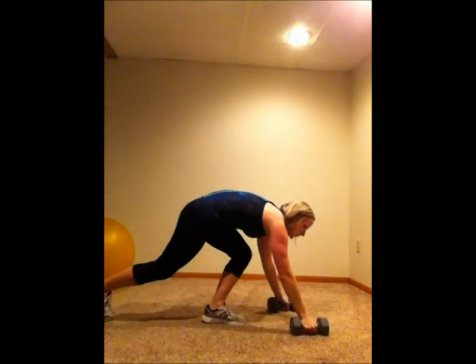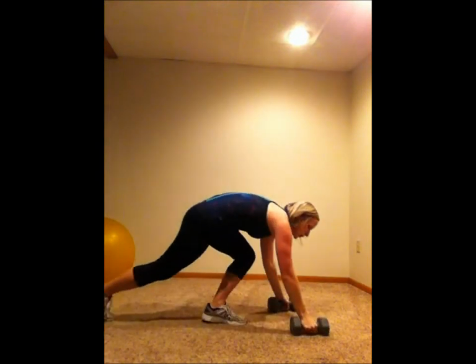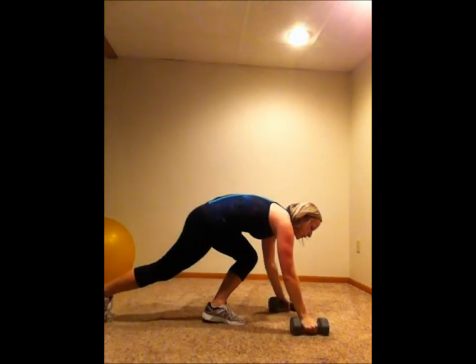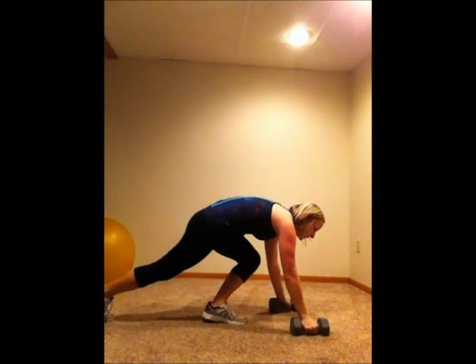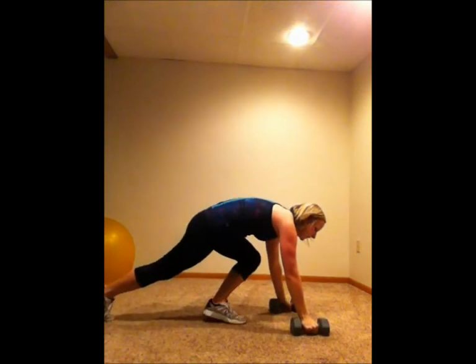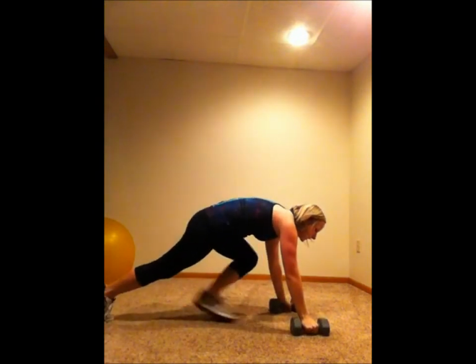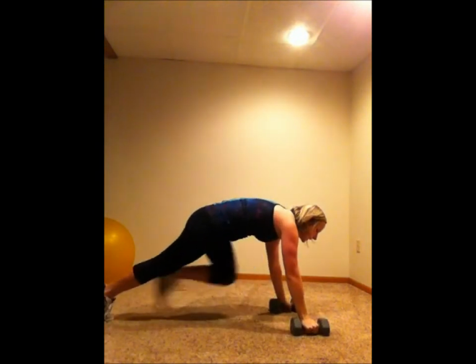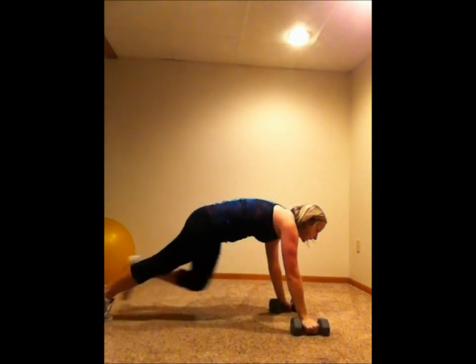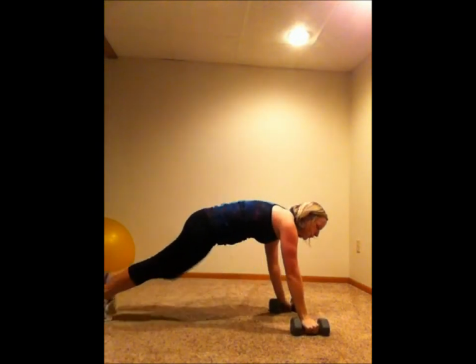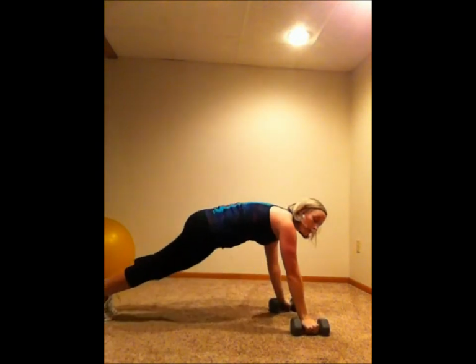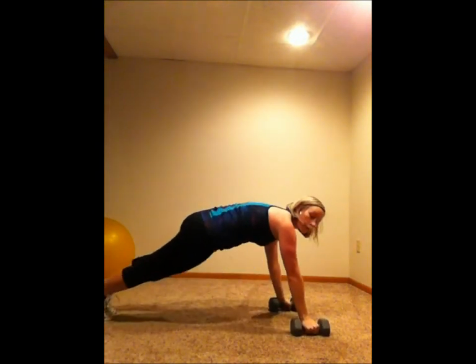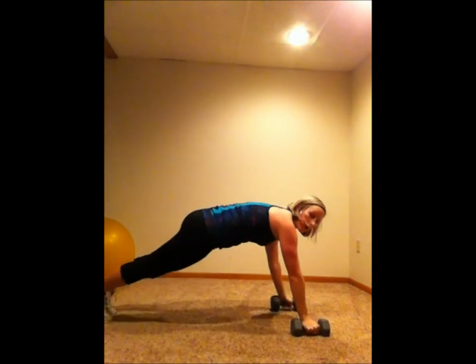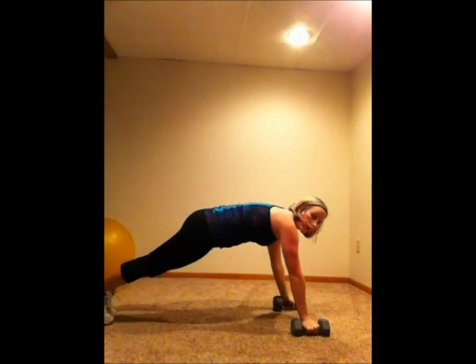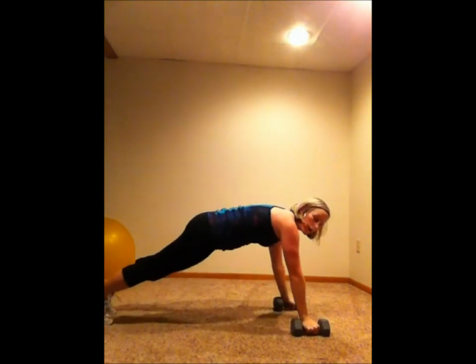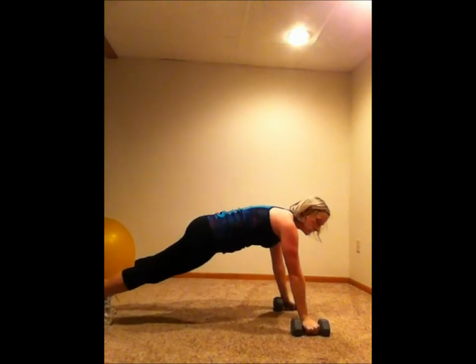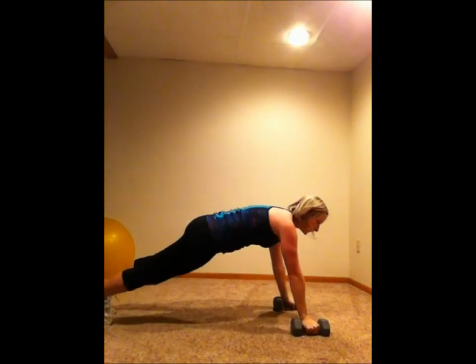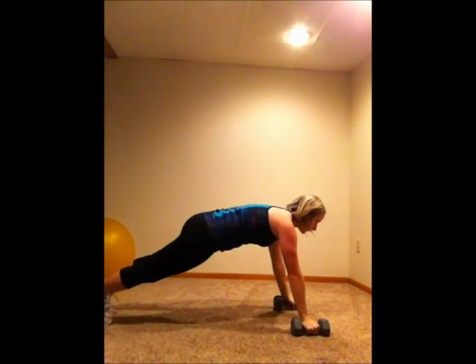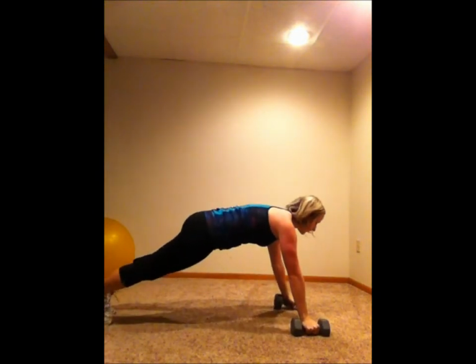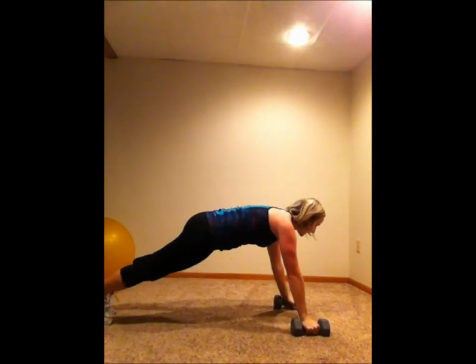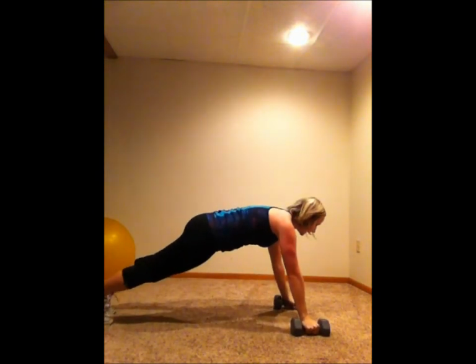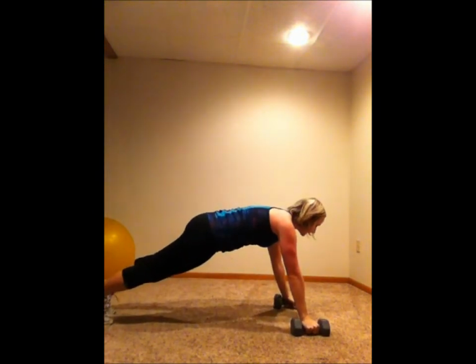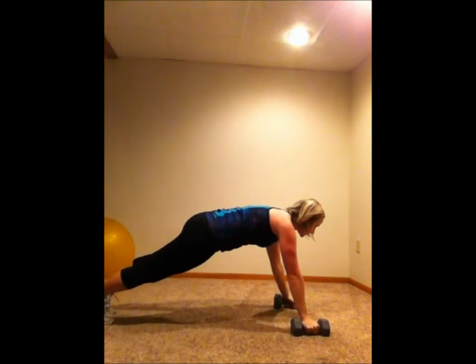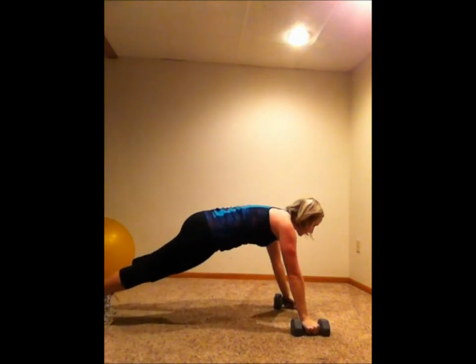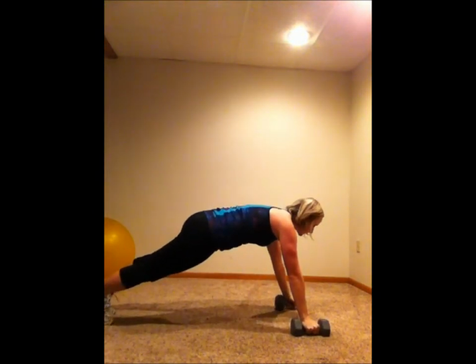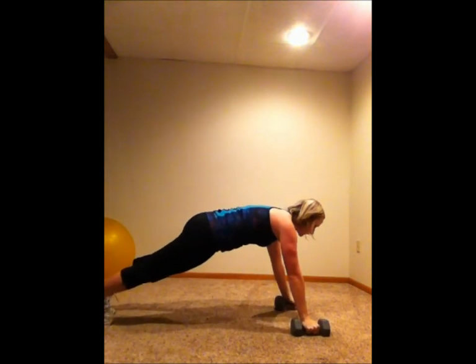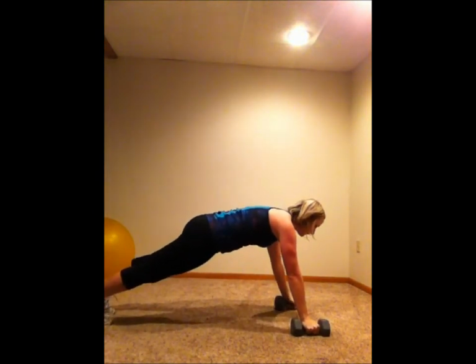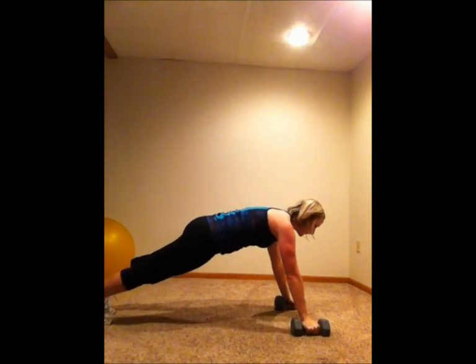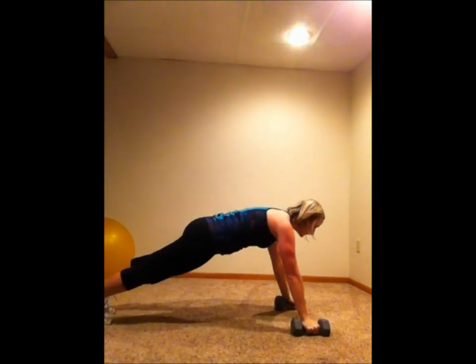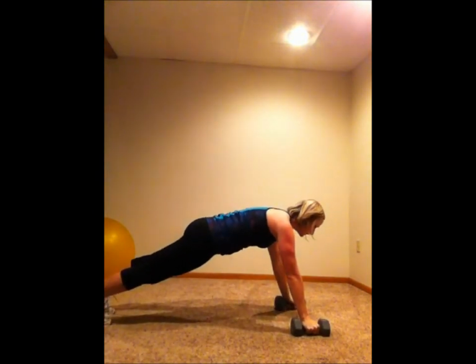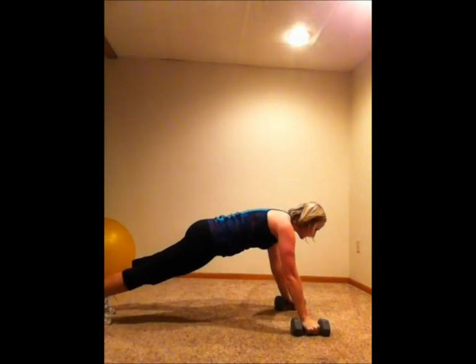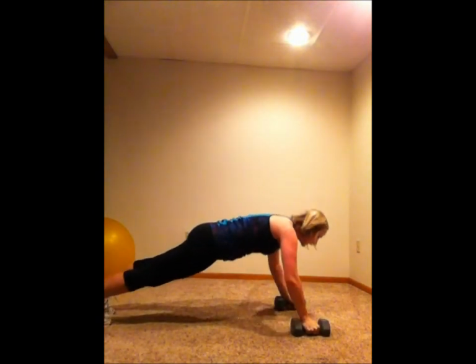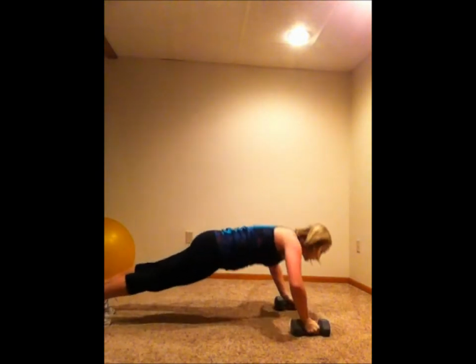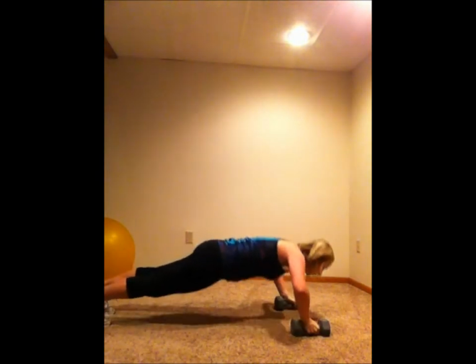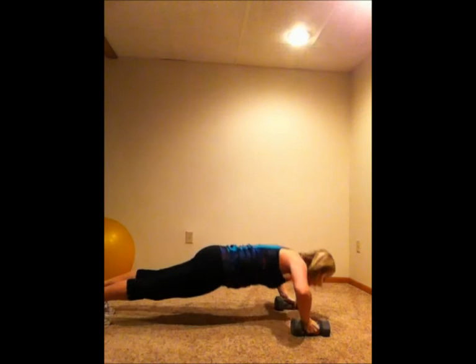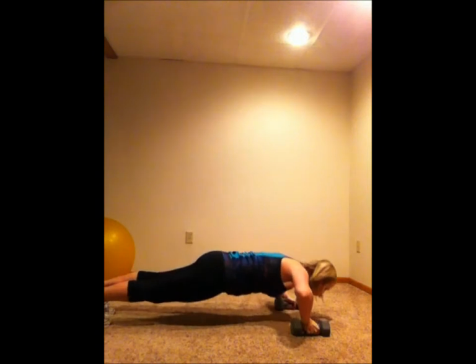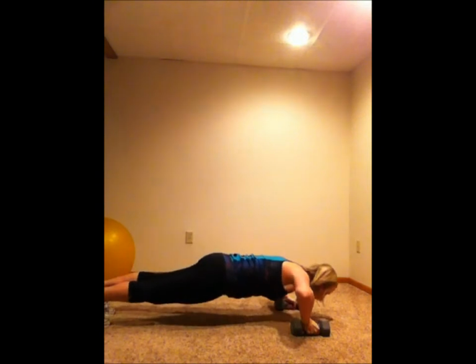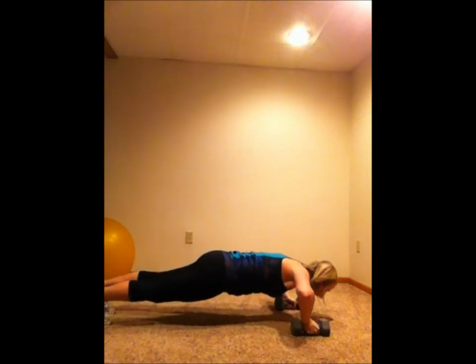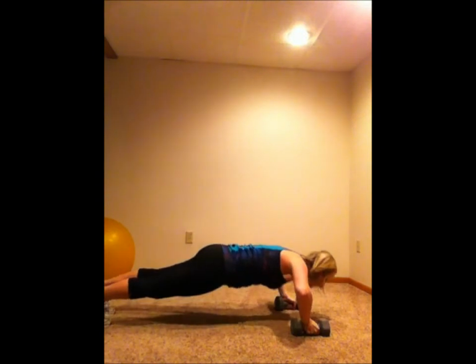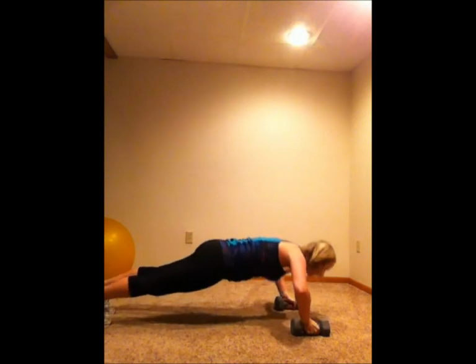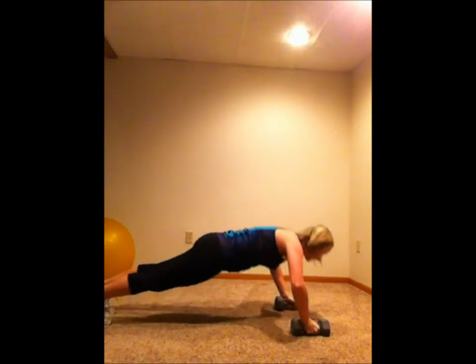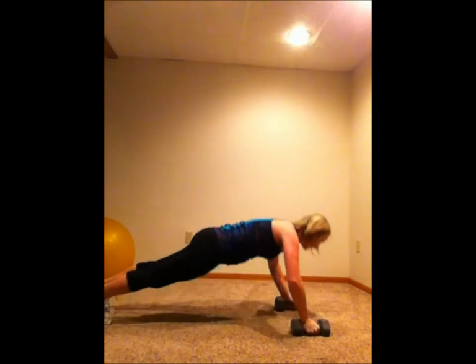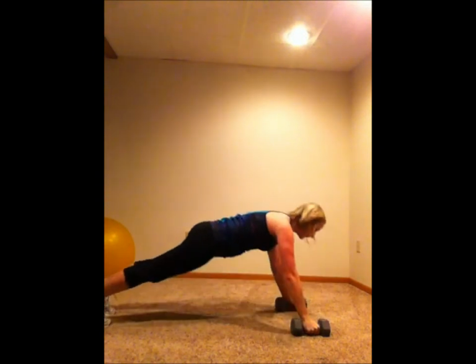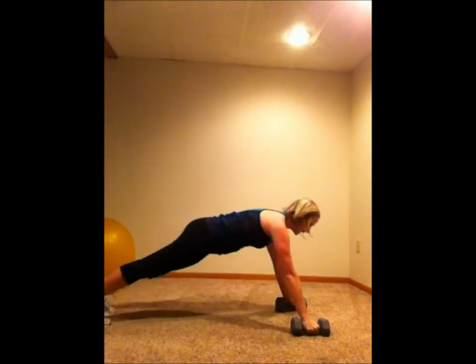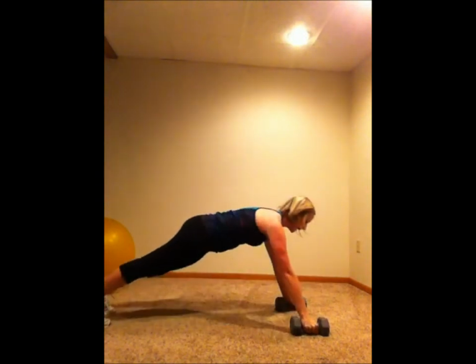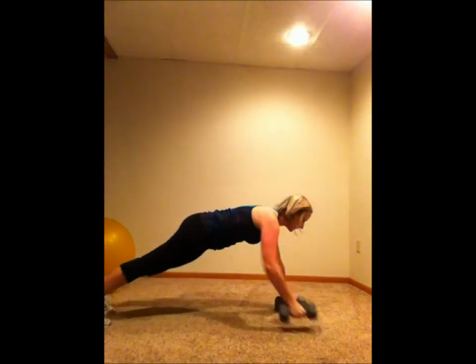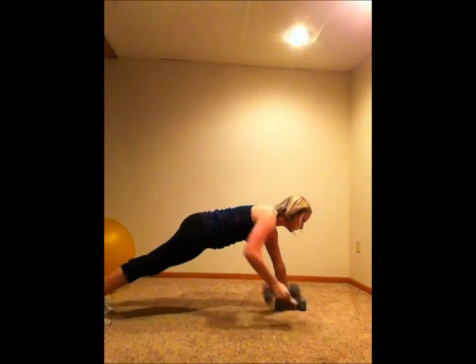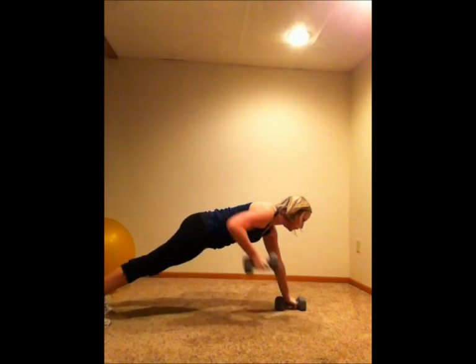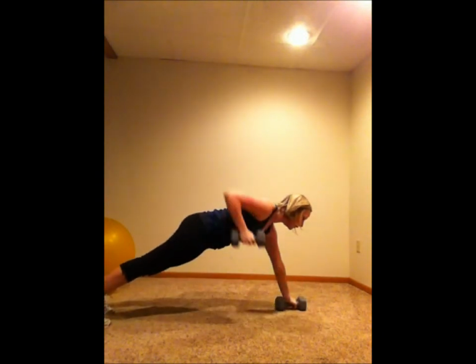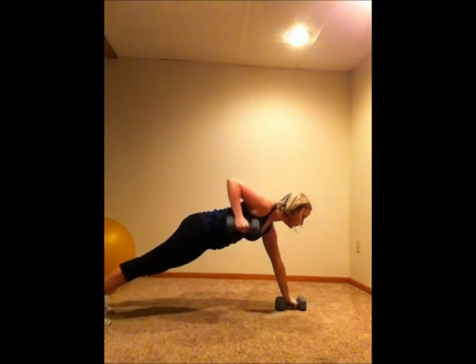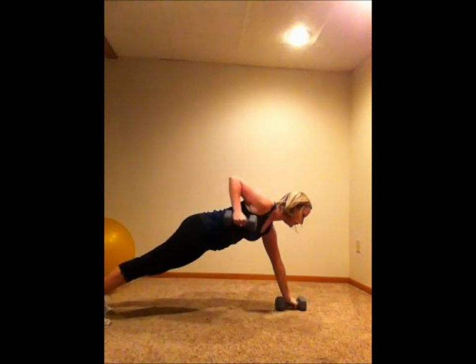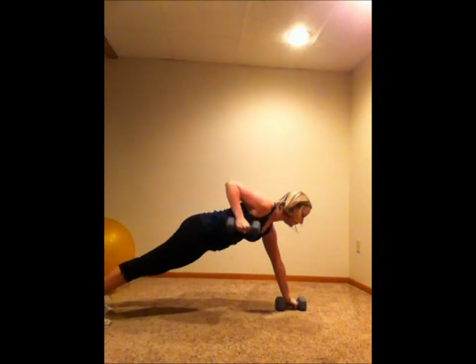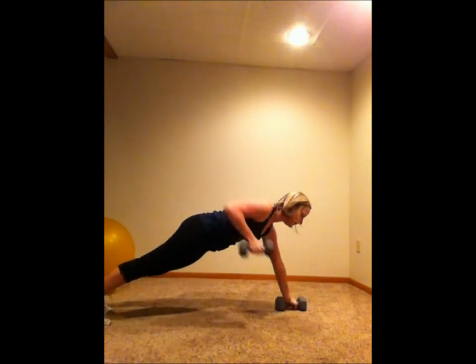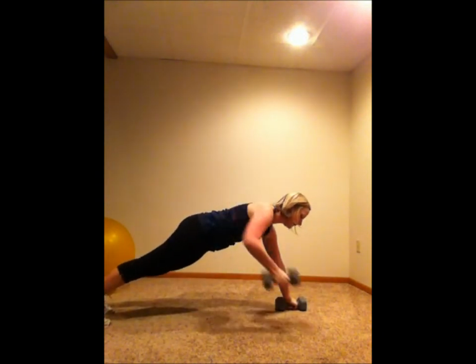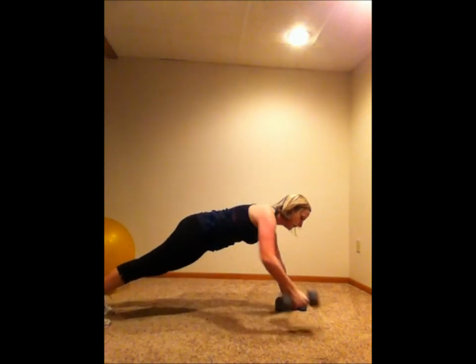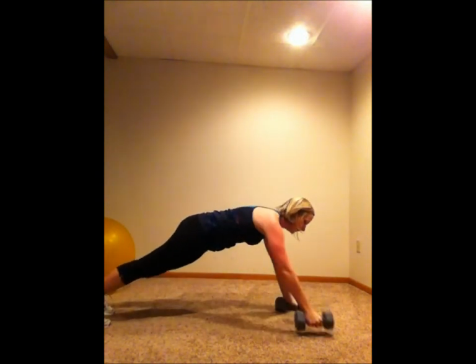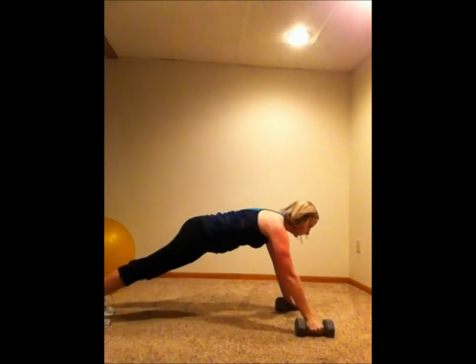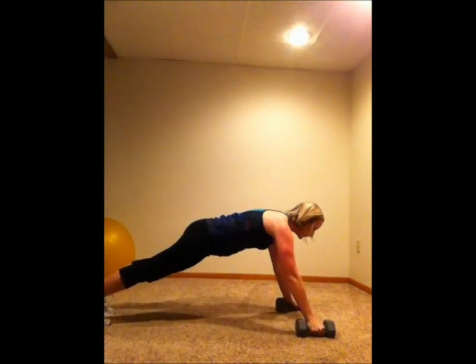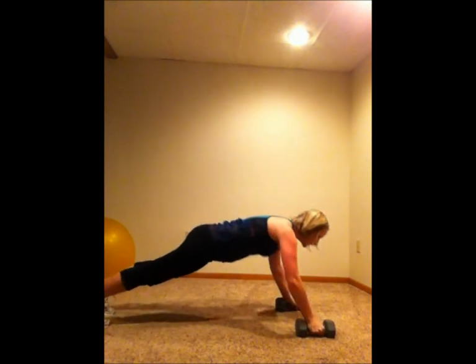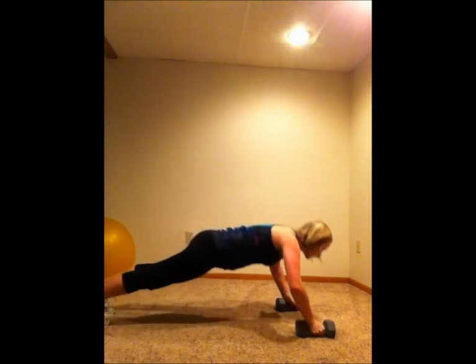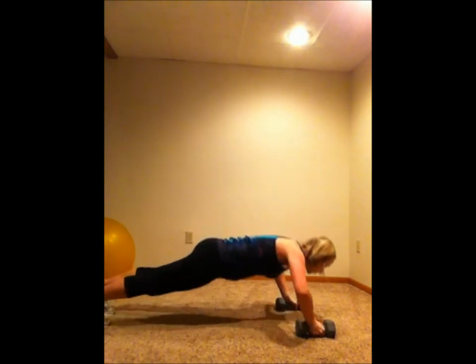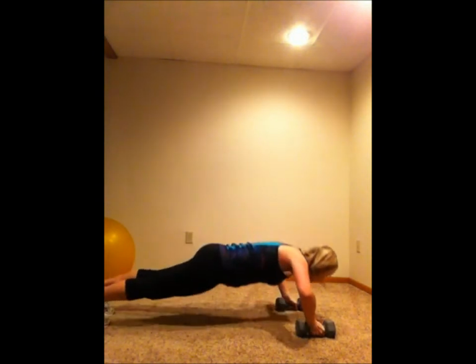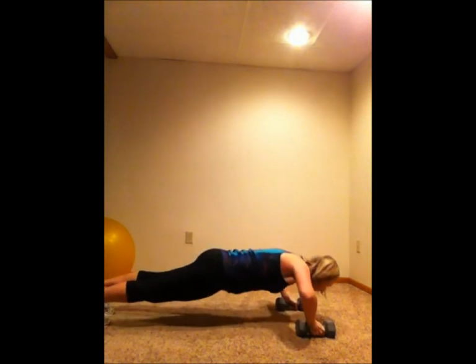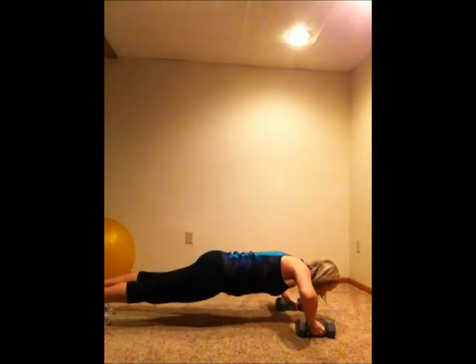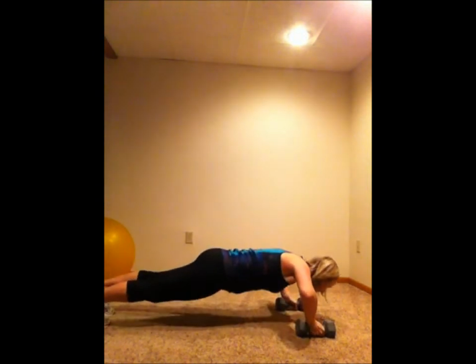...a push-up to a row. Hands are on your dumbbells — you push up and row, push up and row.